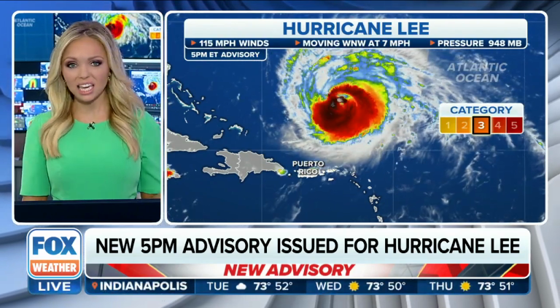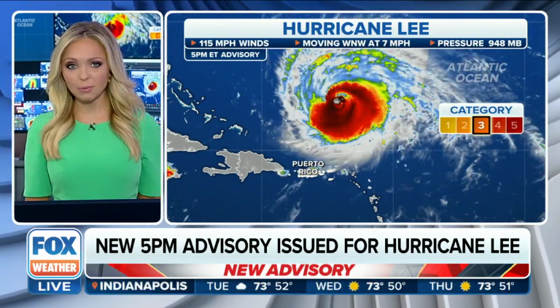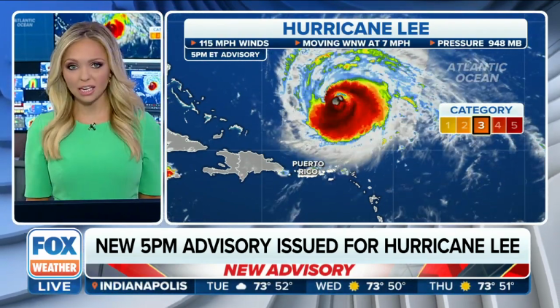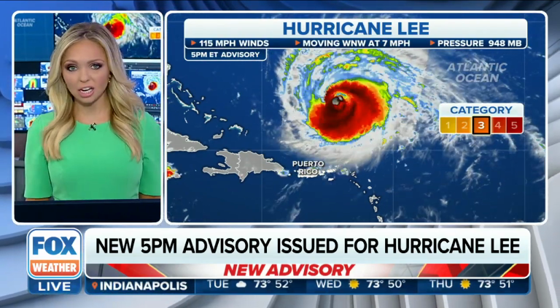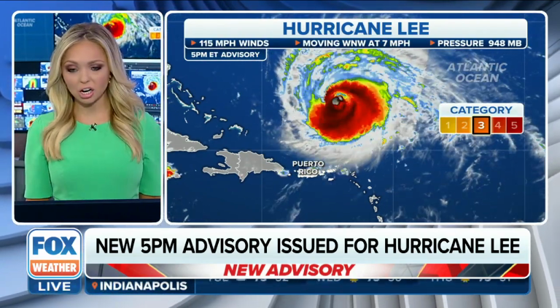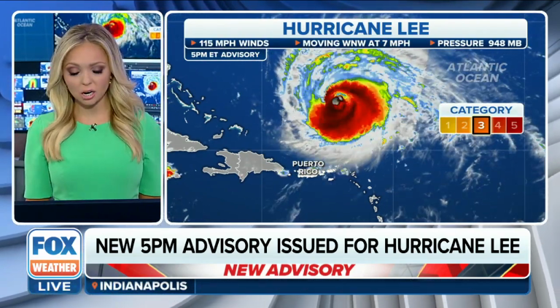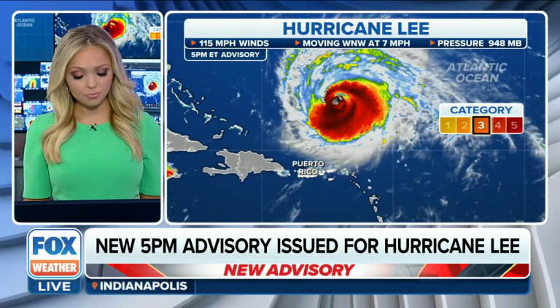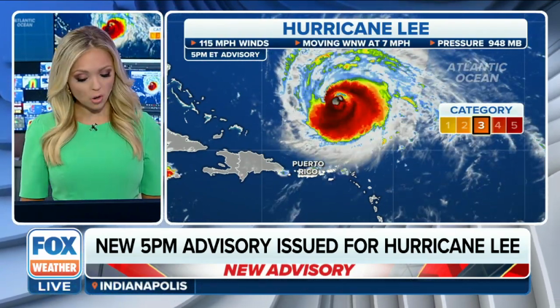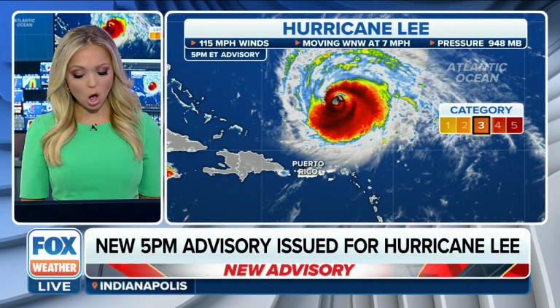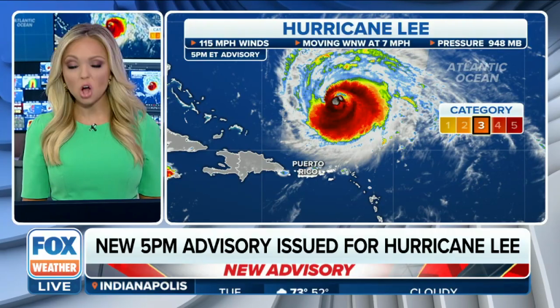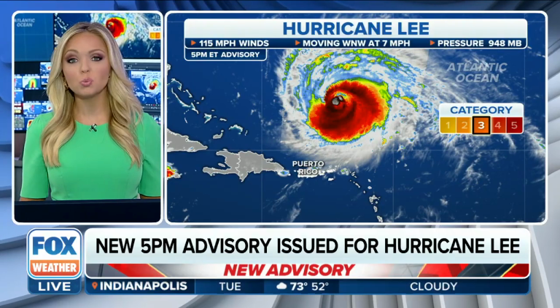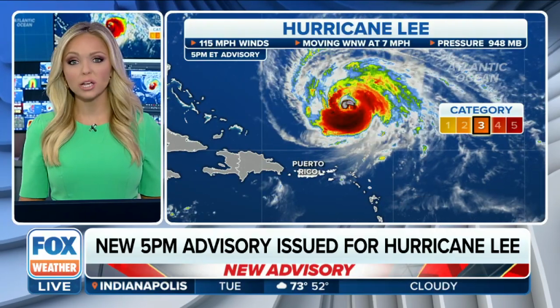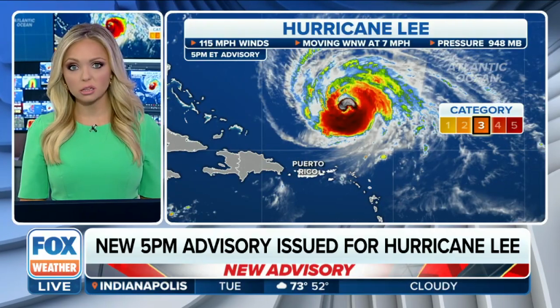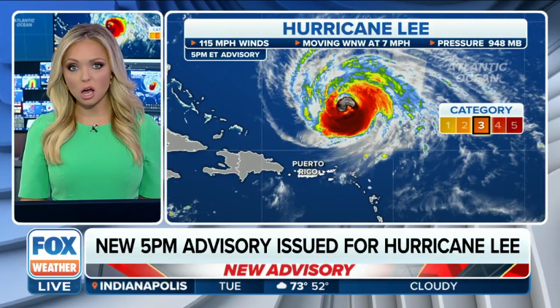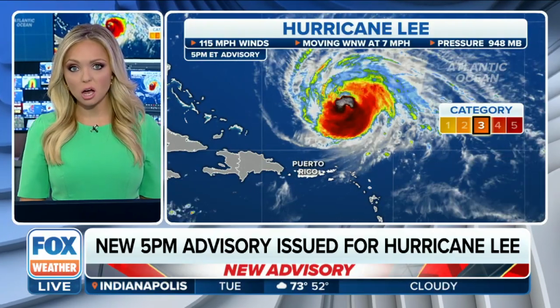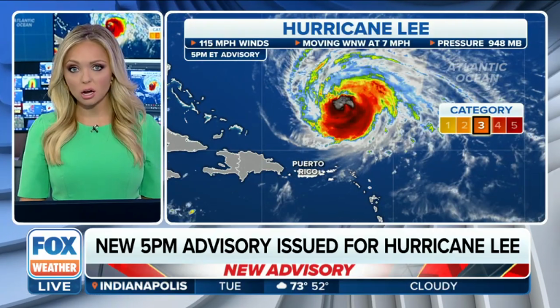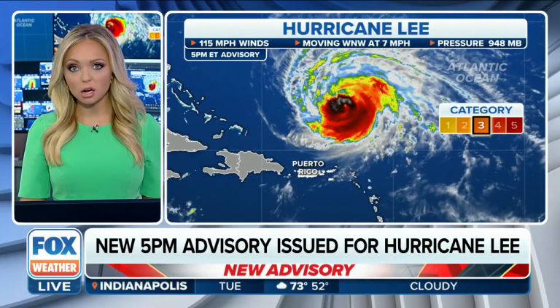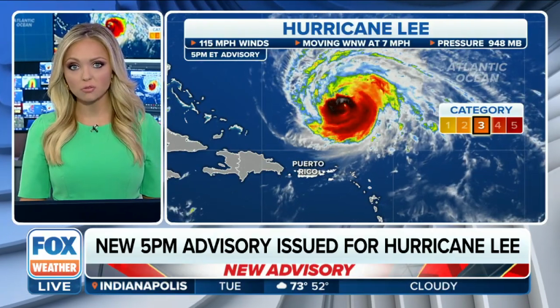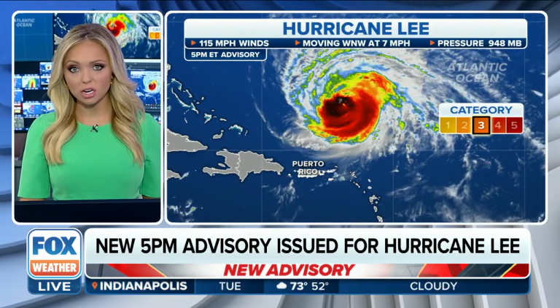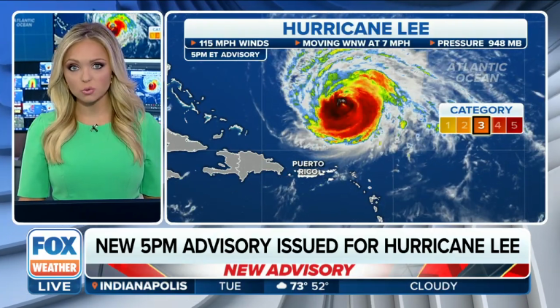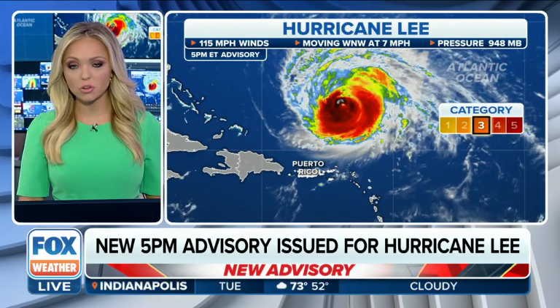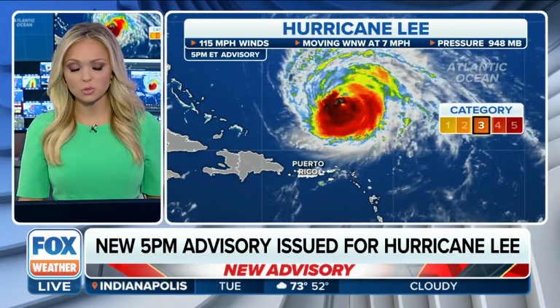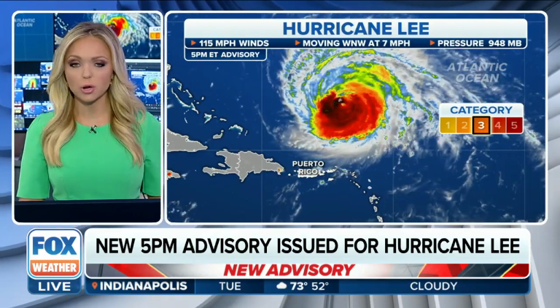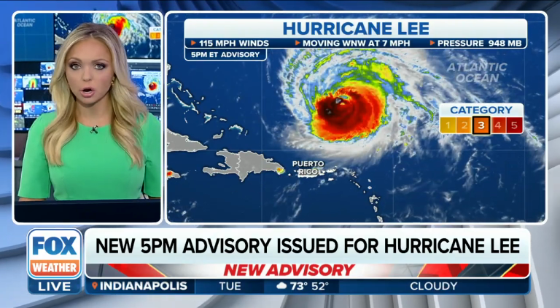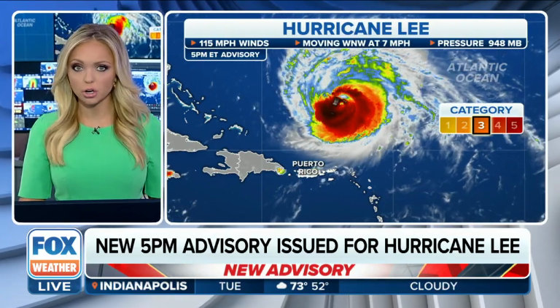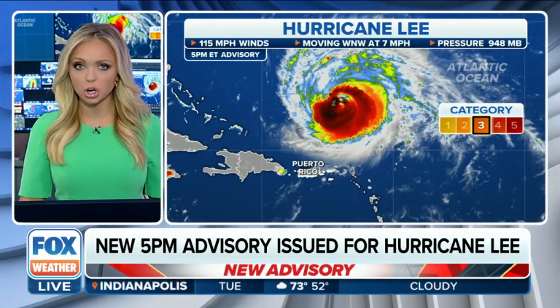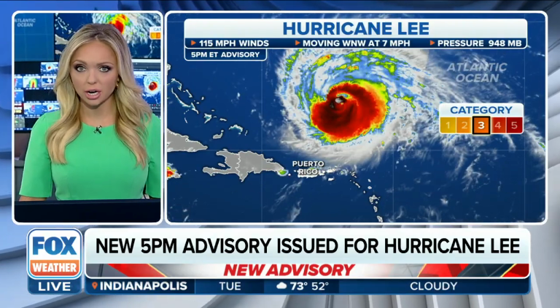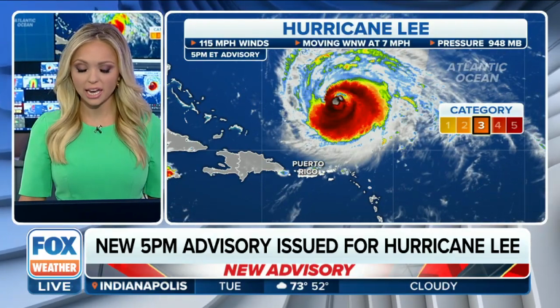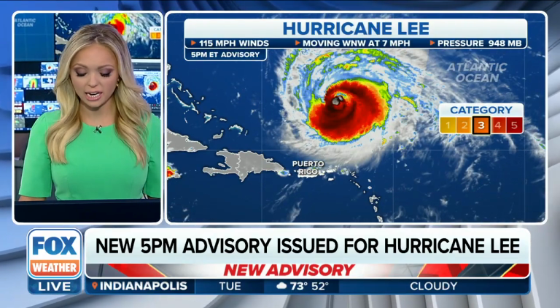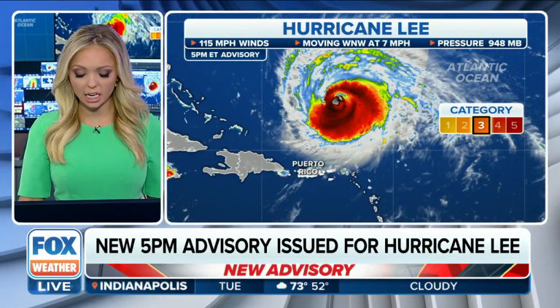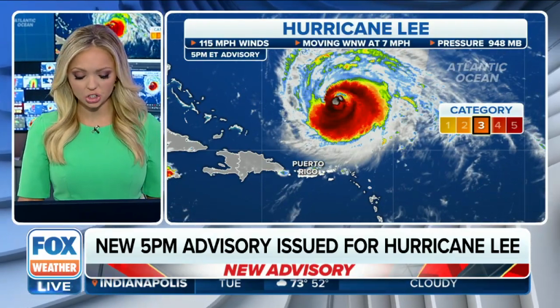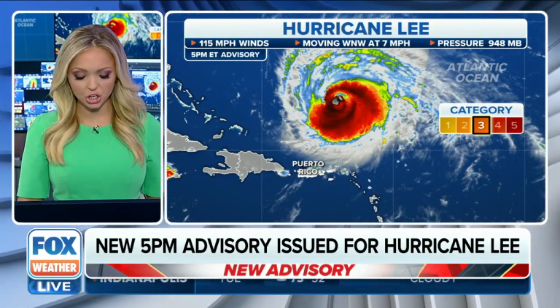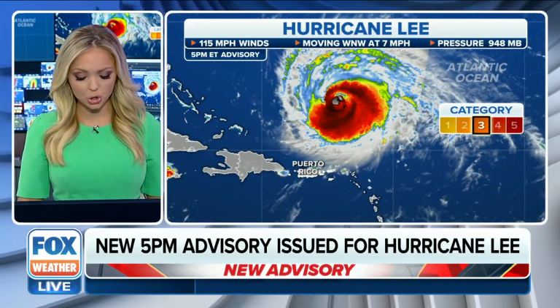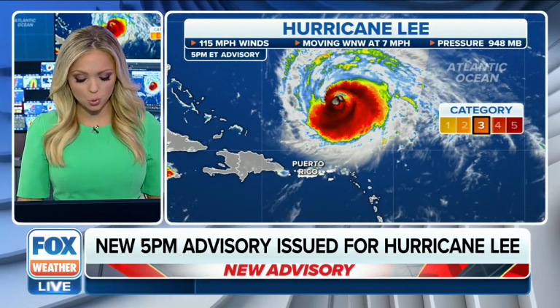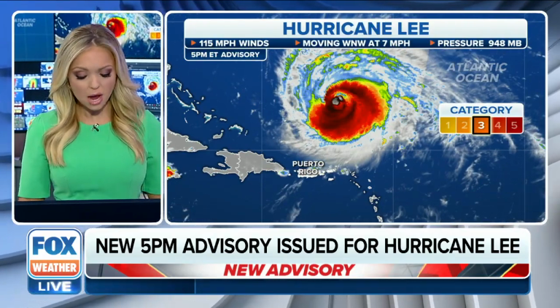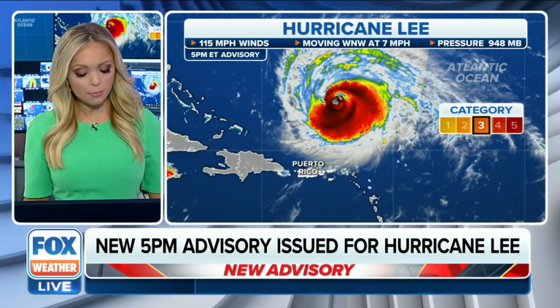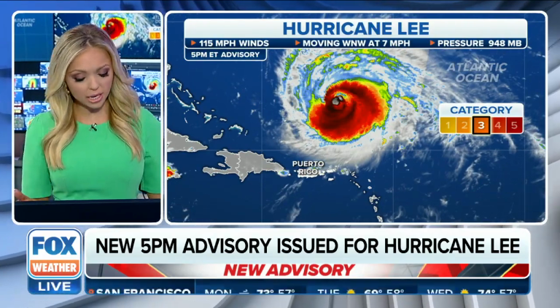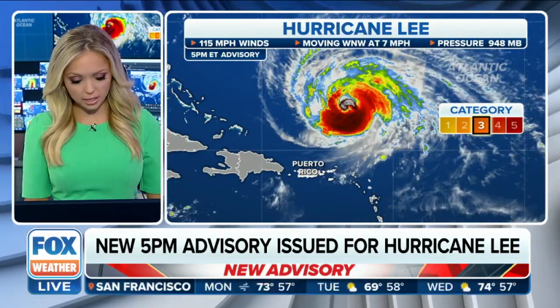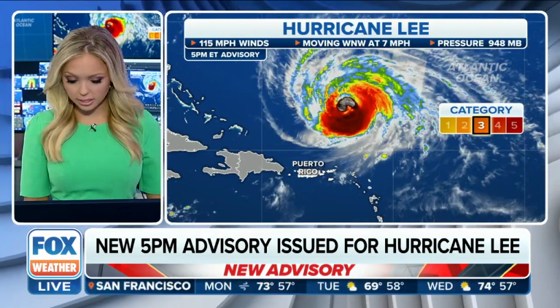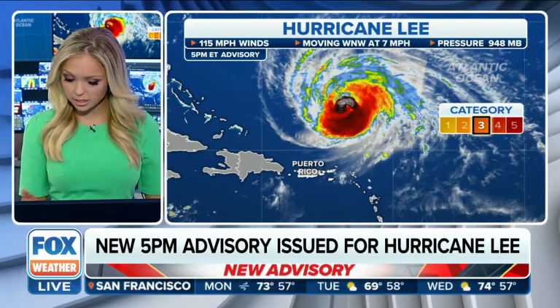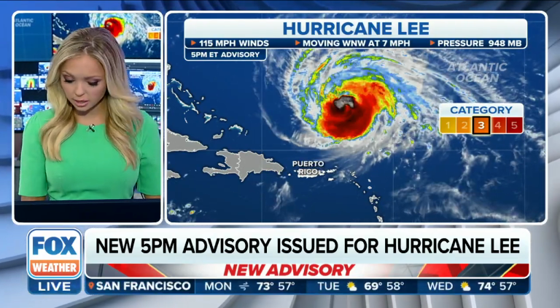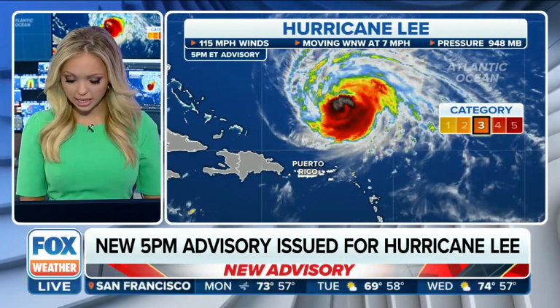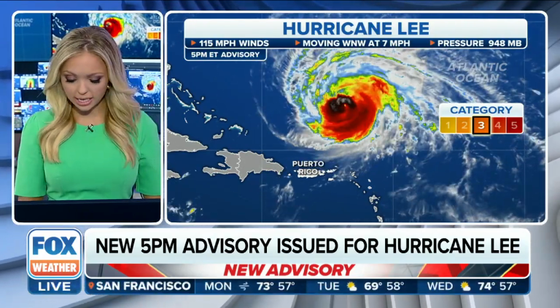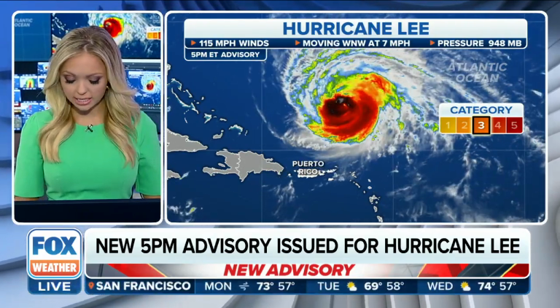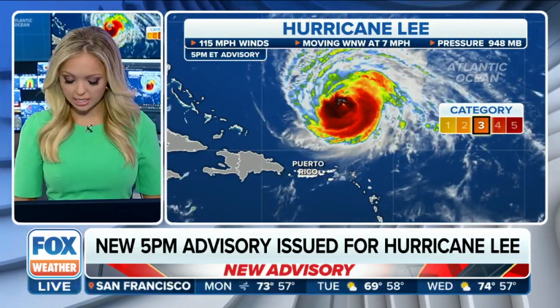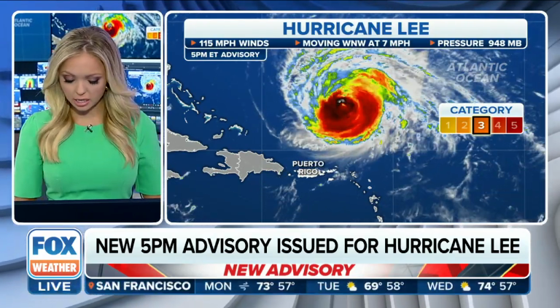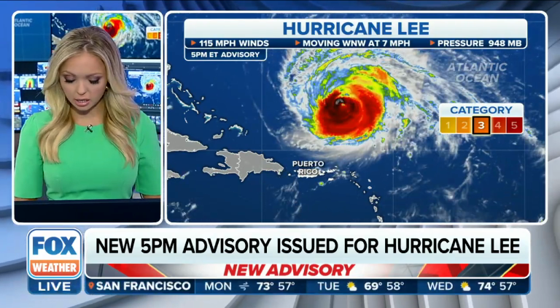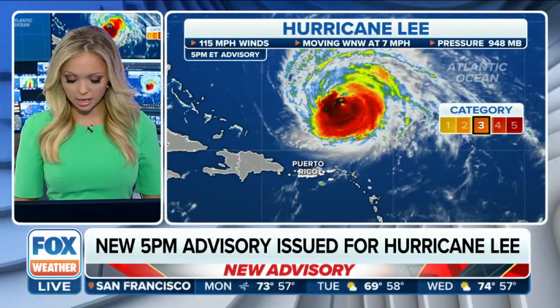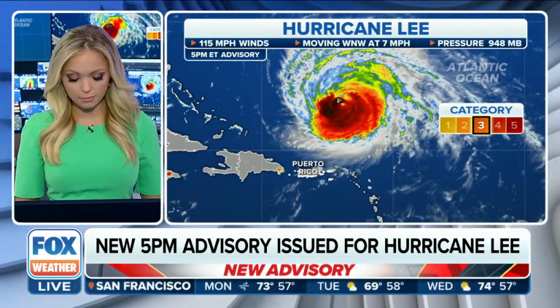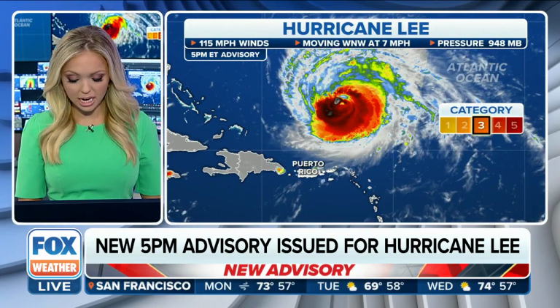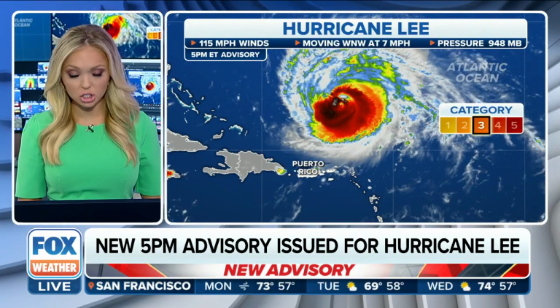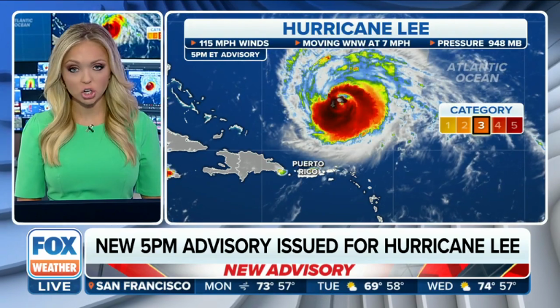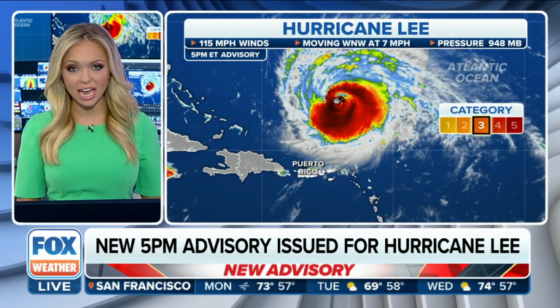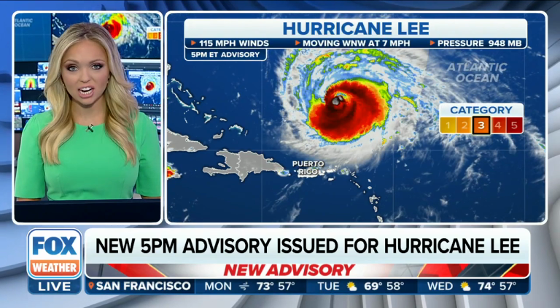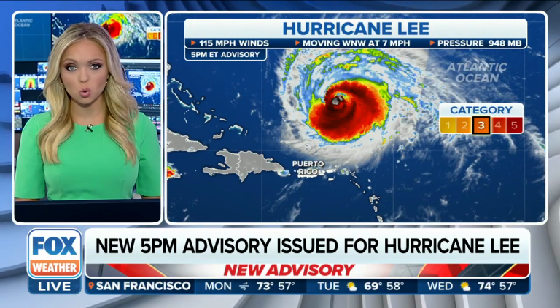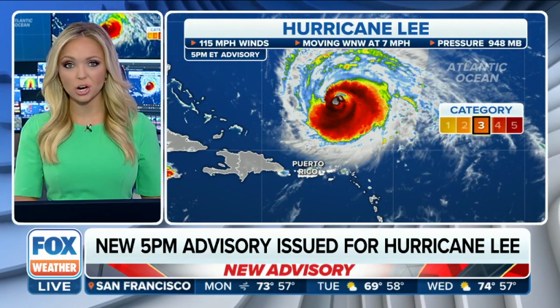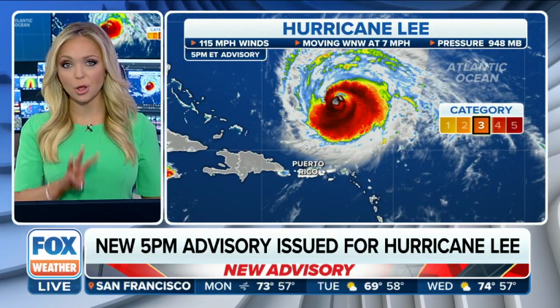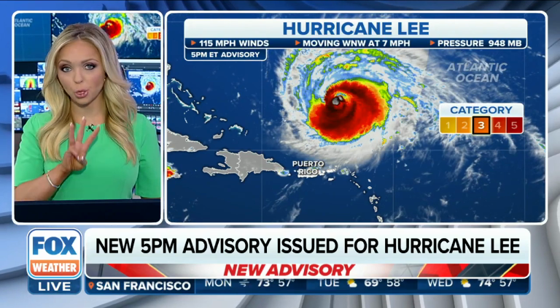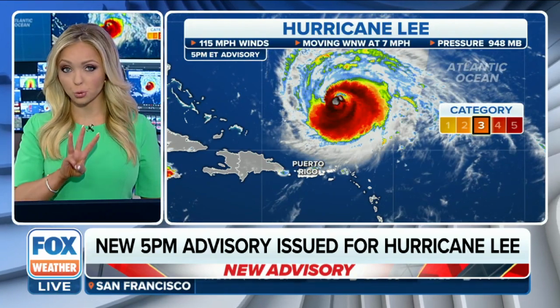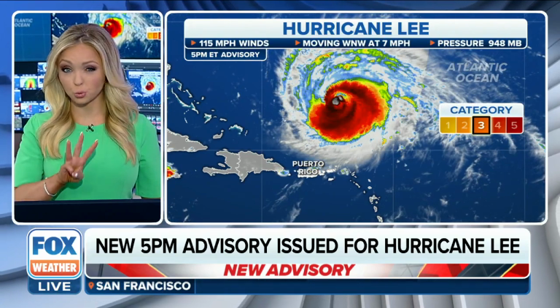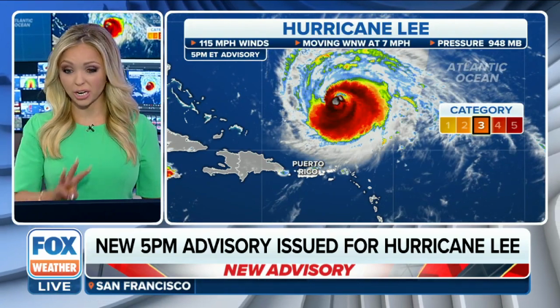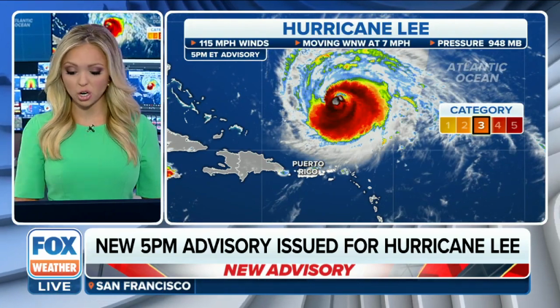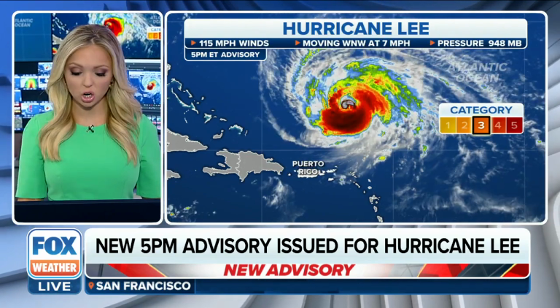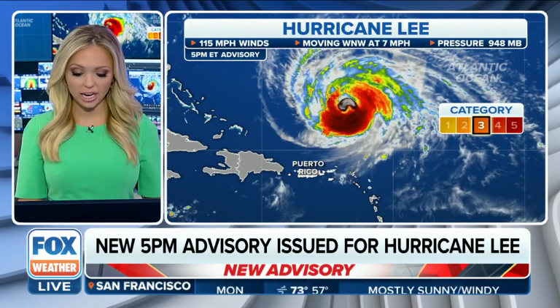Keep it here all week long on Fox Weather as we are your Hurricane HQ, because Lee is still a major Category 3 hurricane.